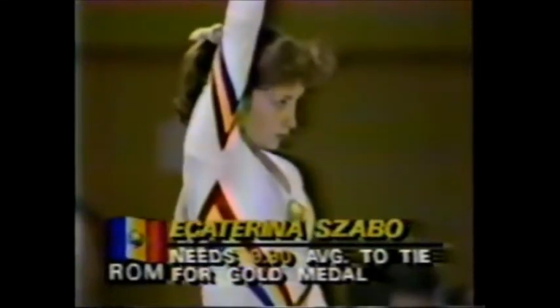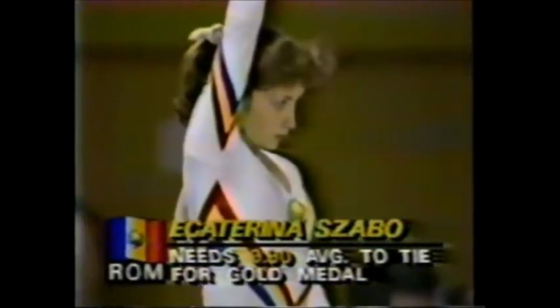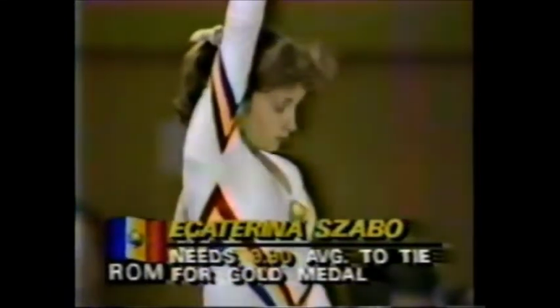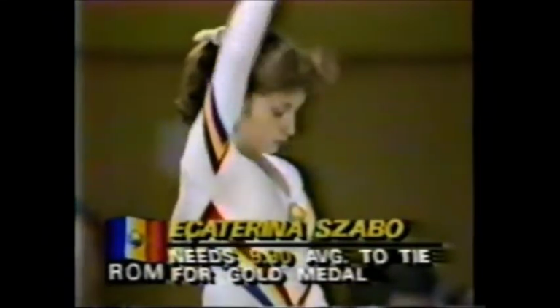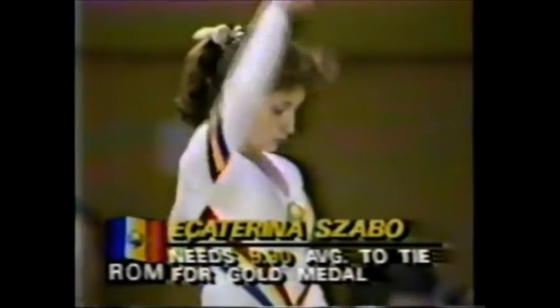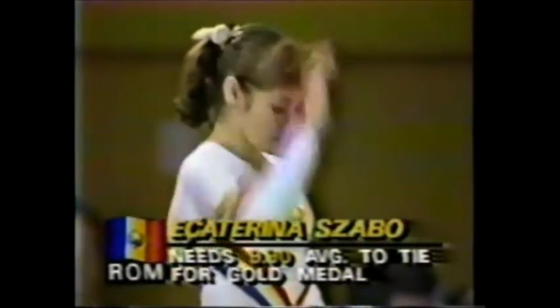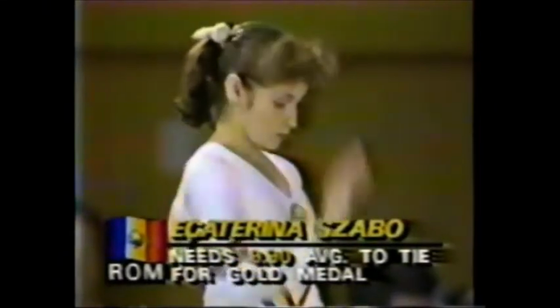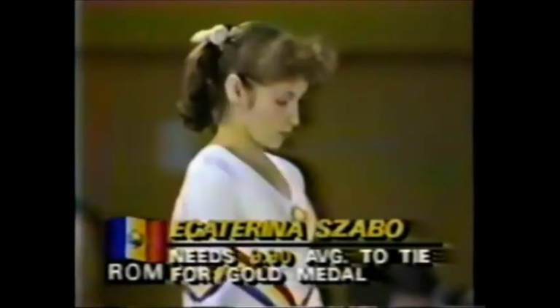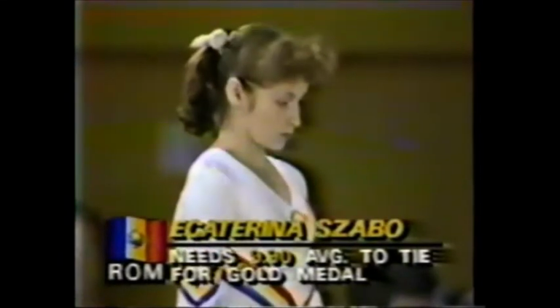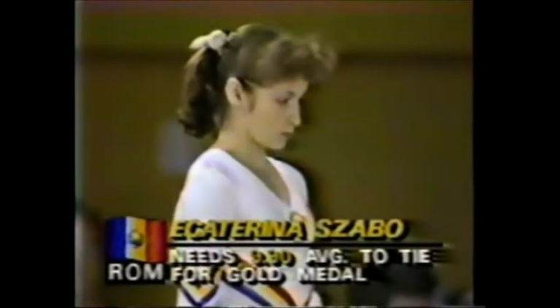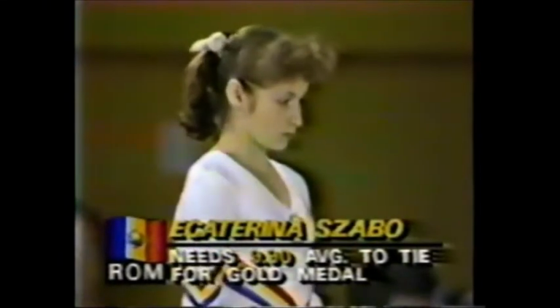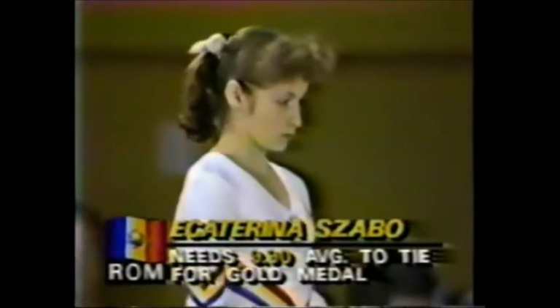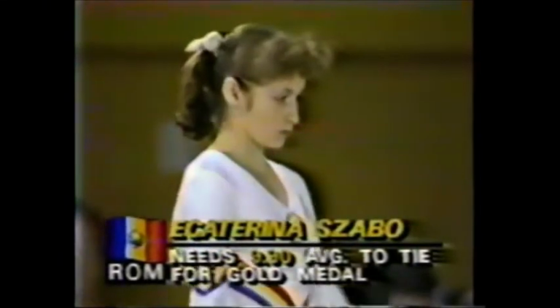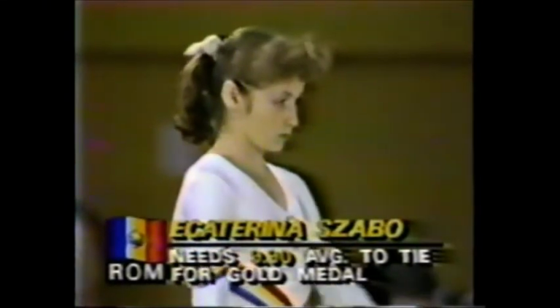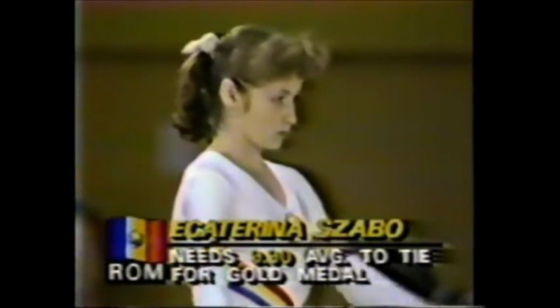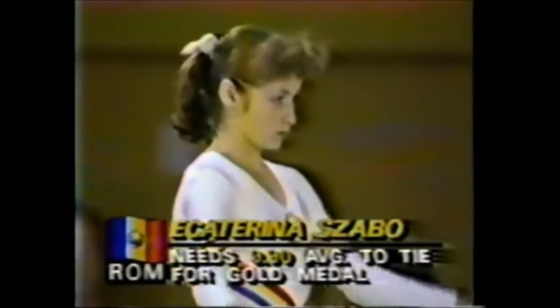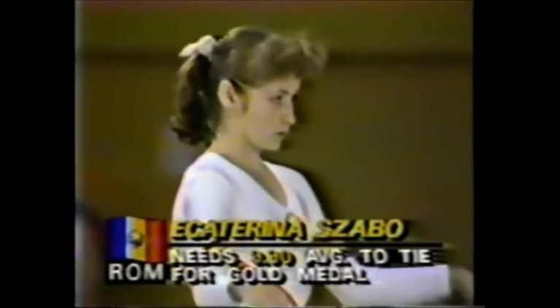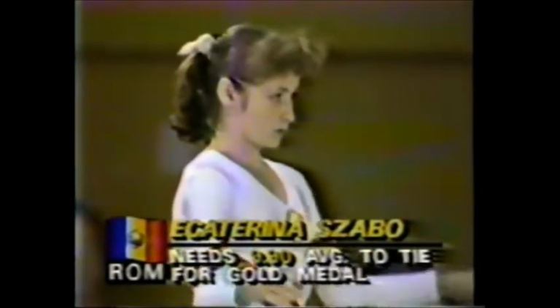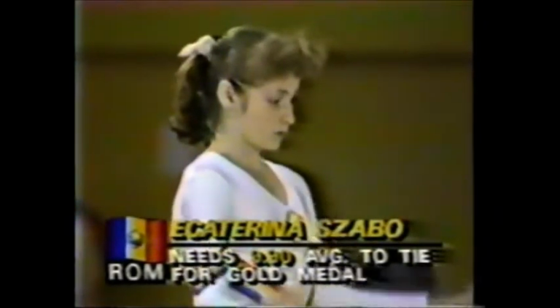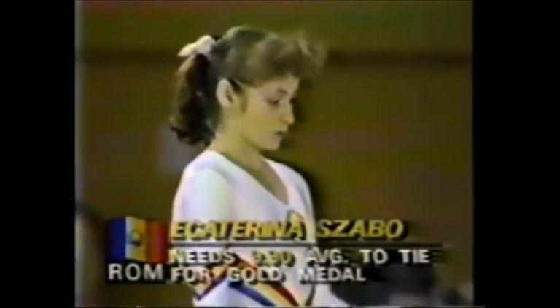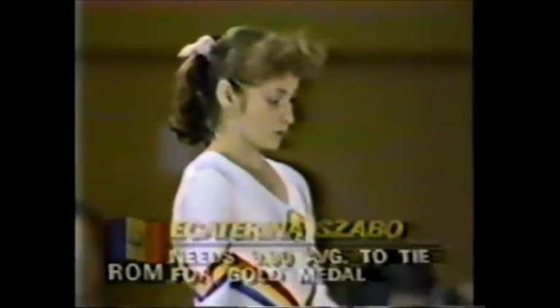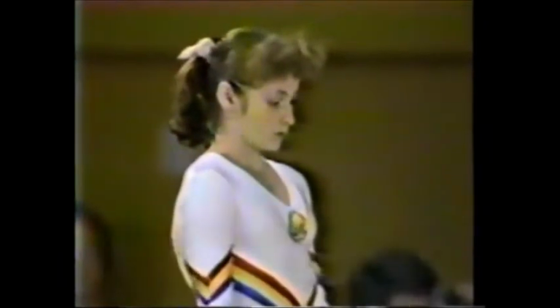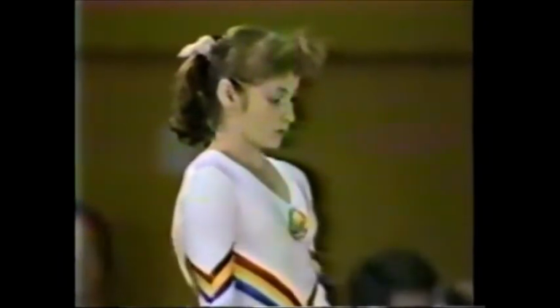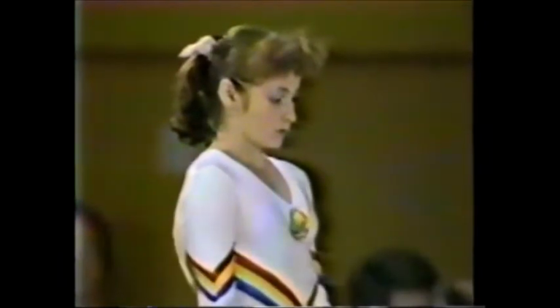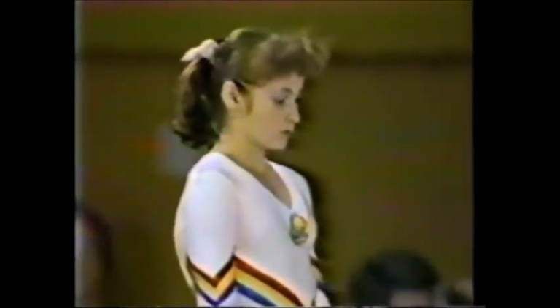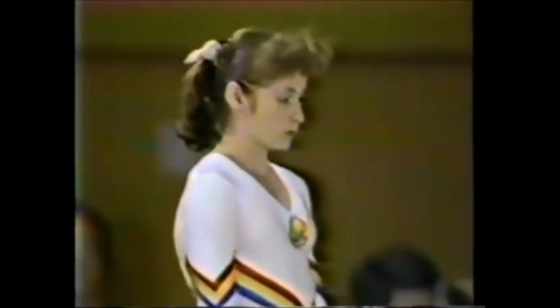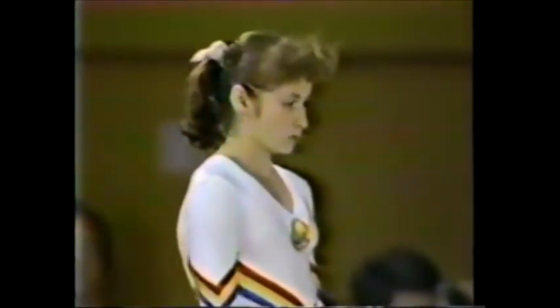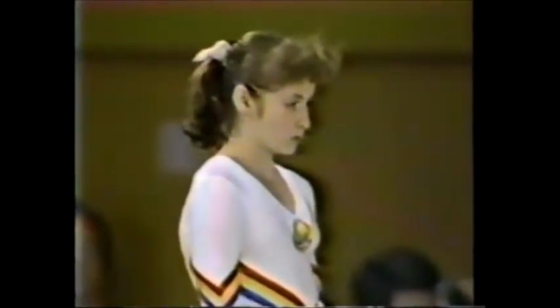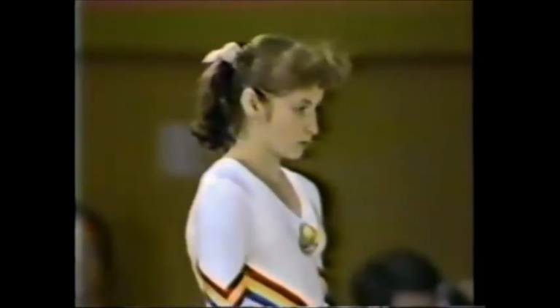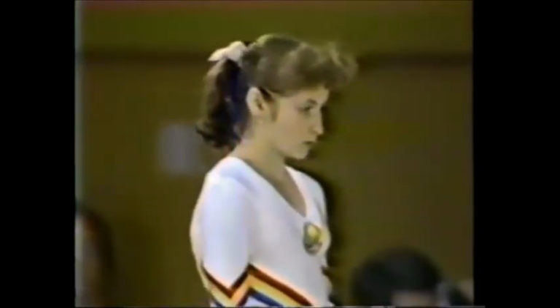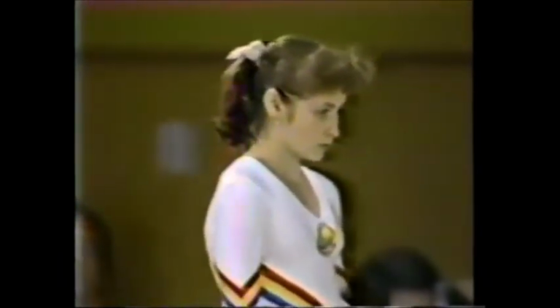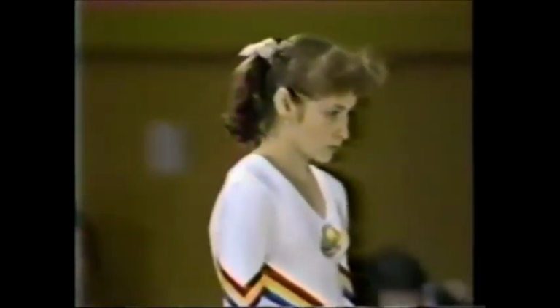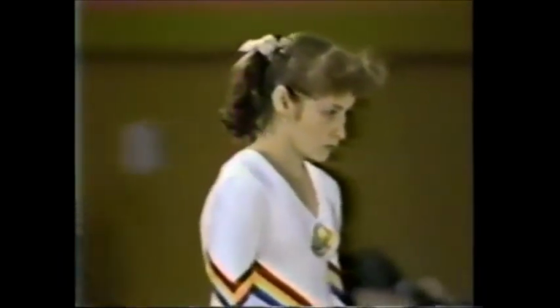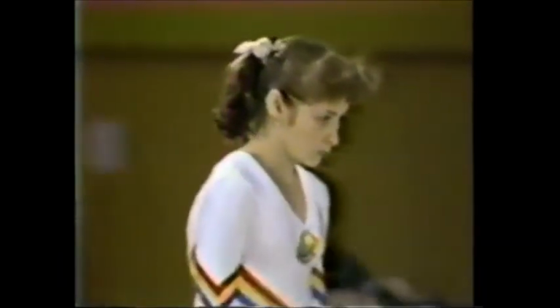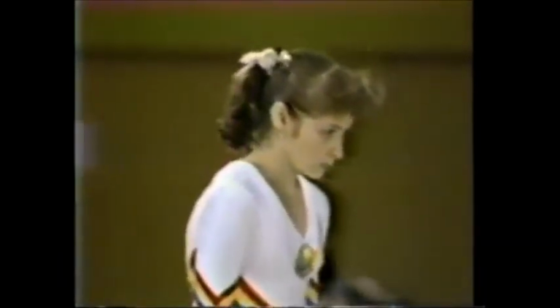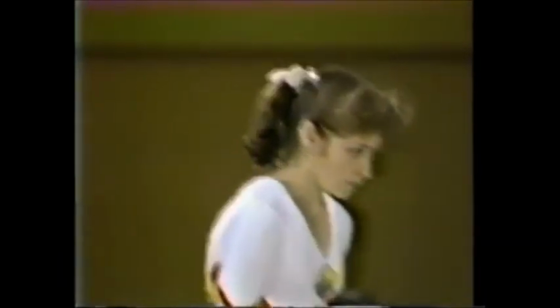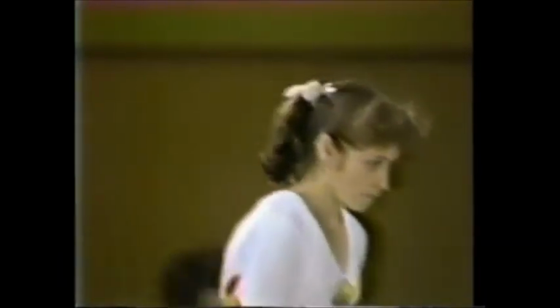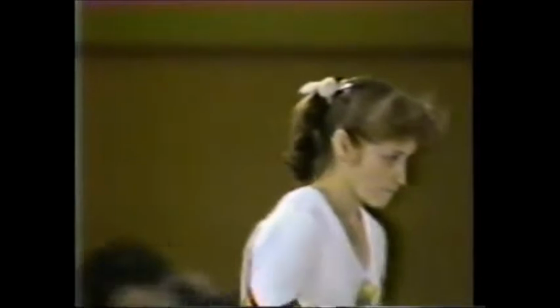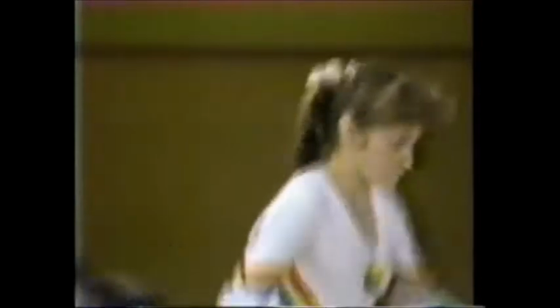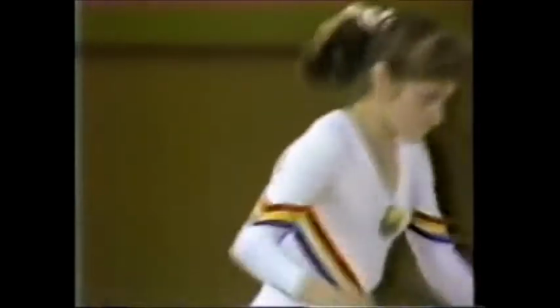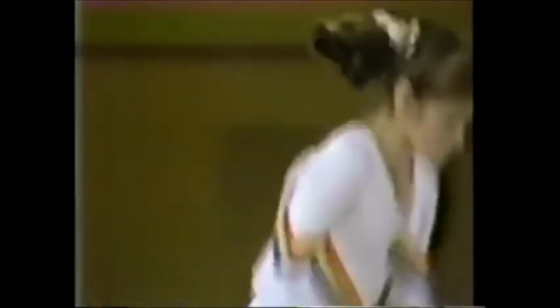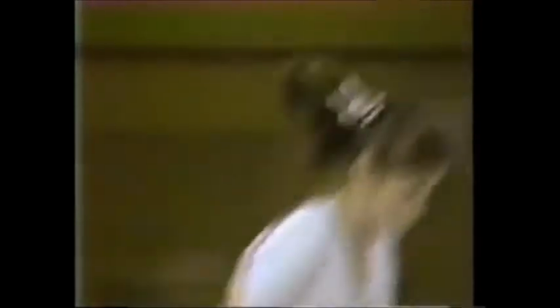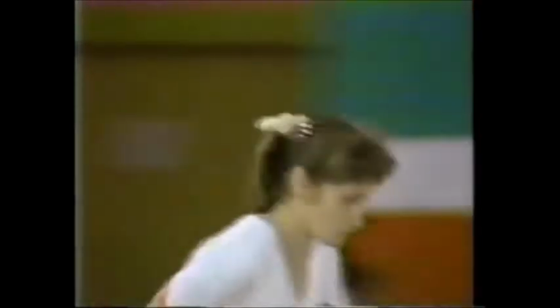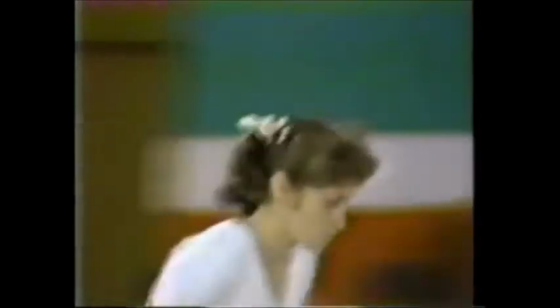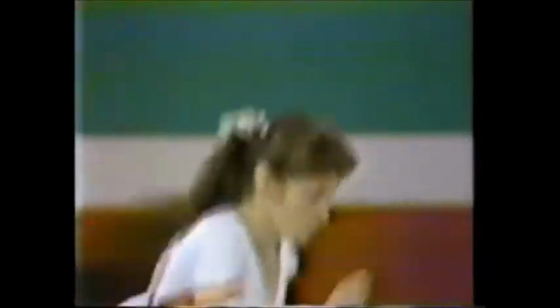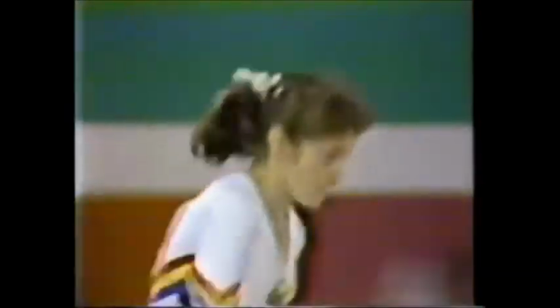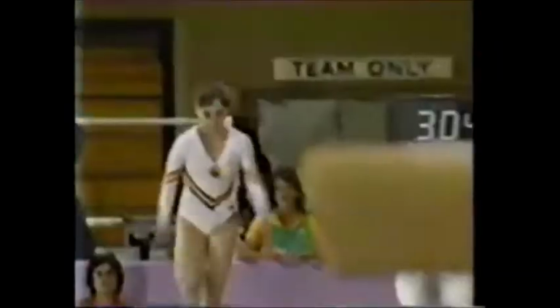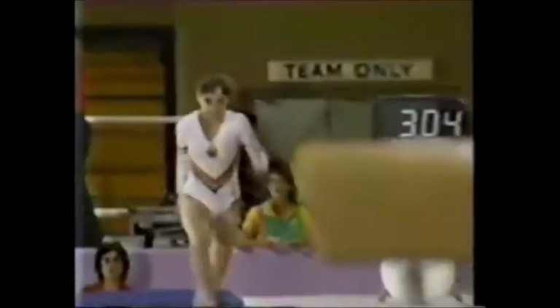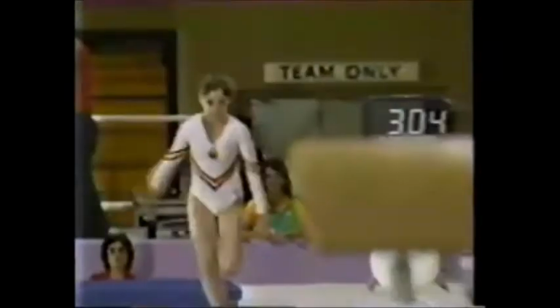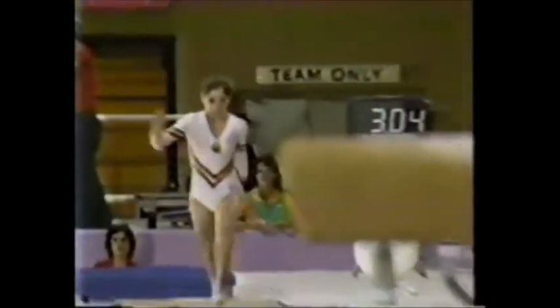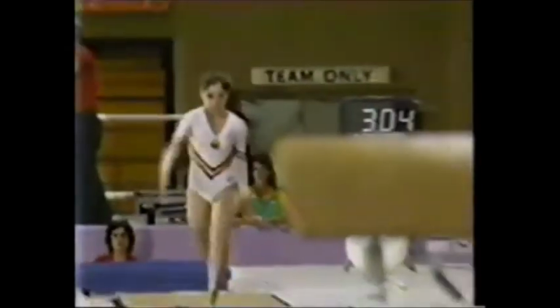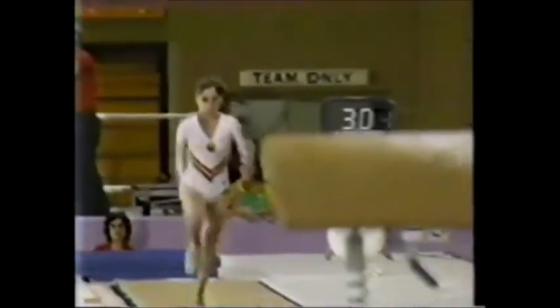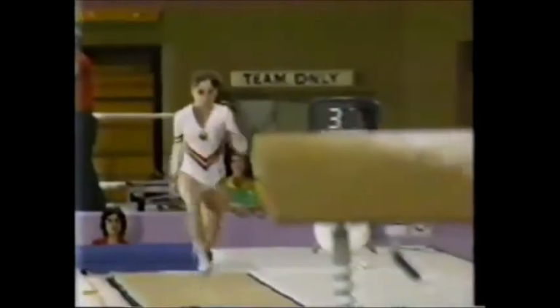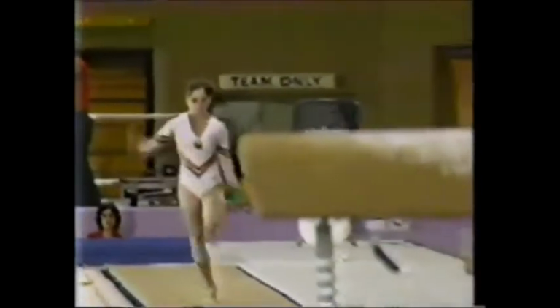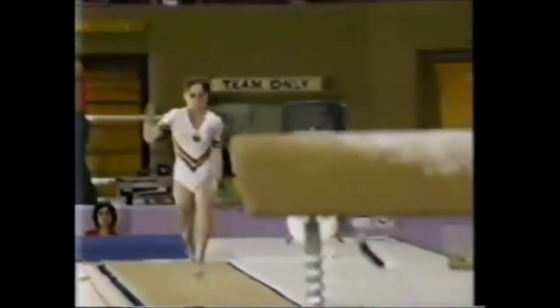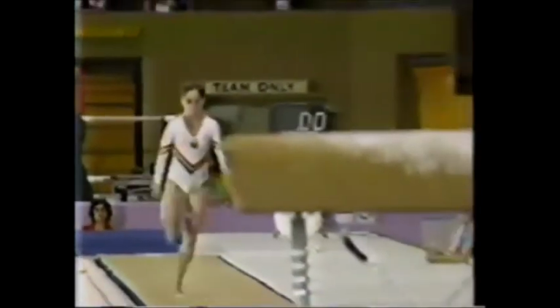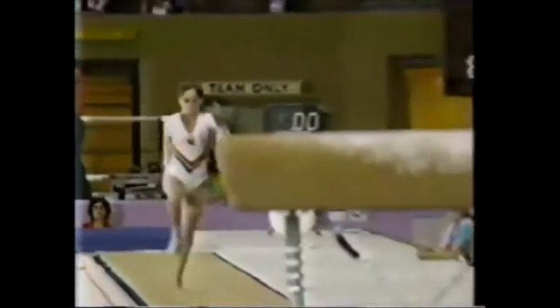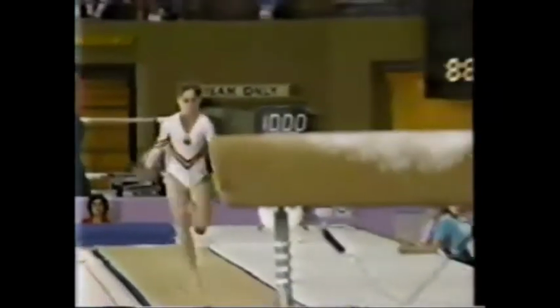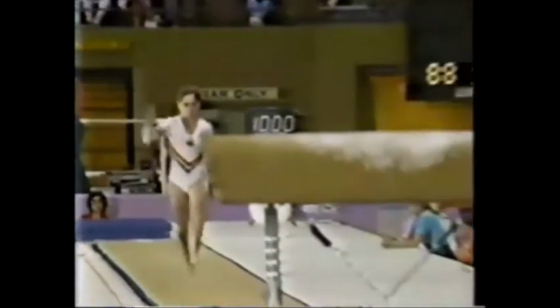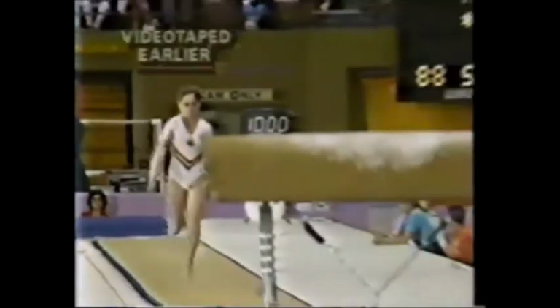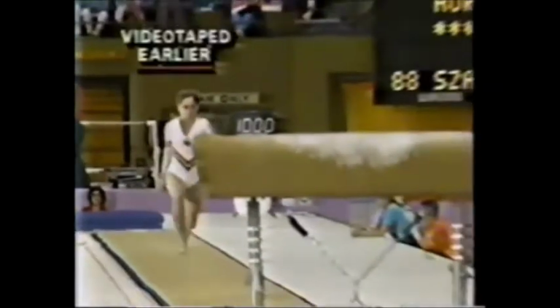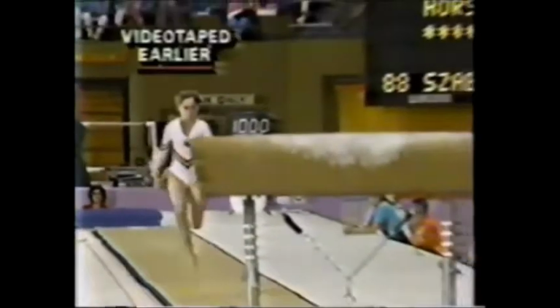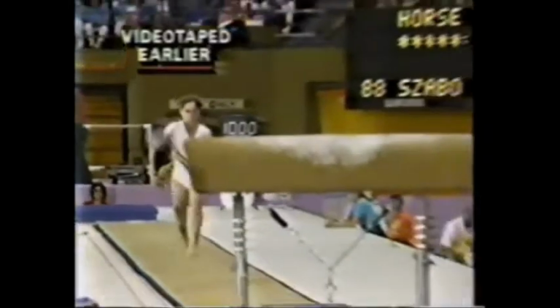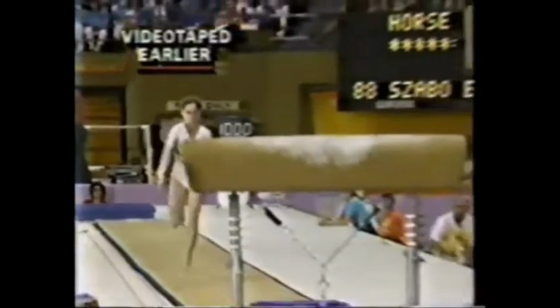She needs to average a 9.95 on these two vaults to take the gold medal away from Mary Lou Retton. And that means absolutely no steps.